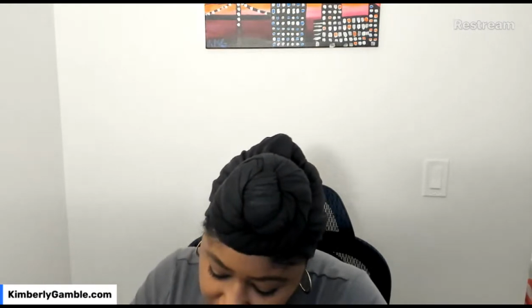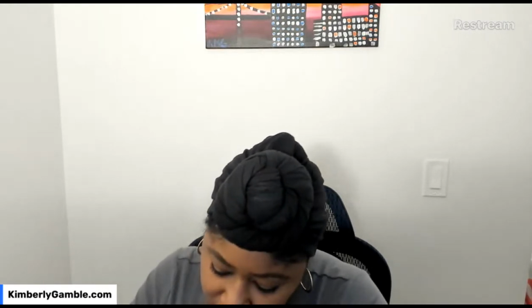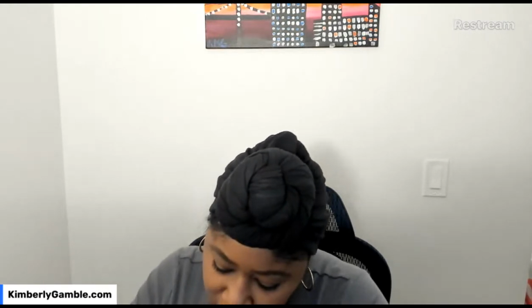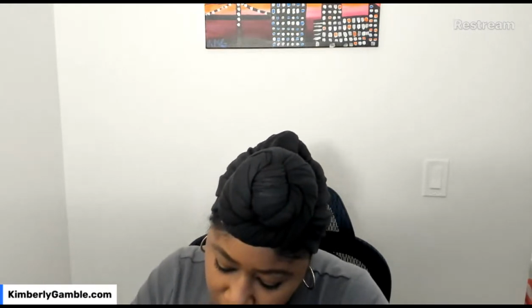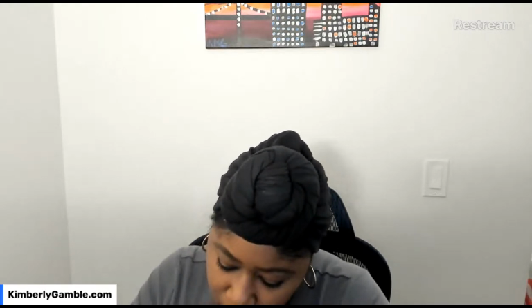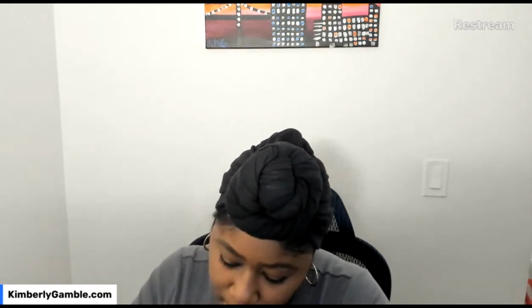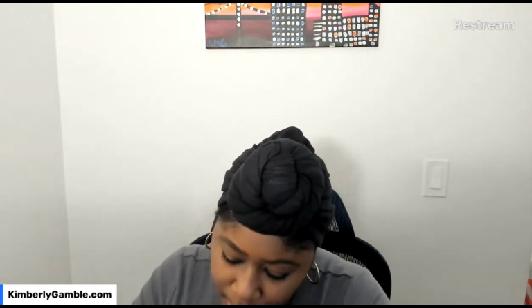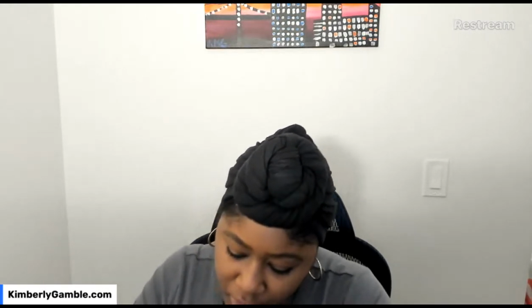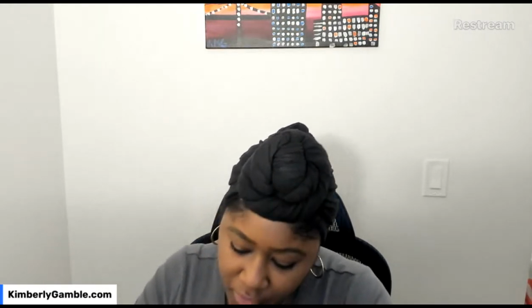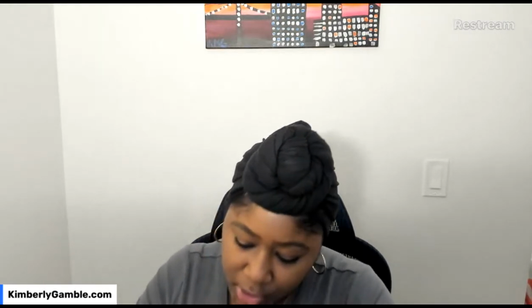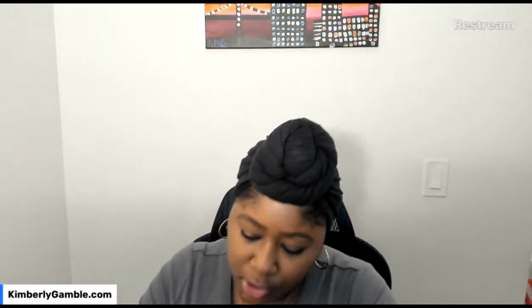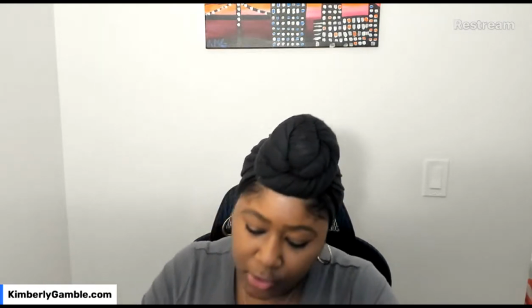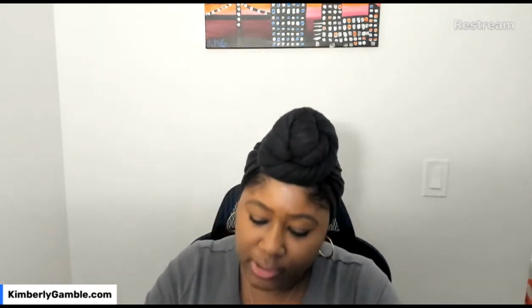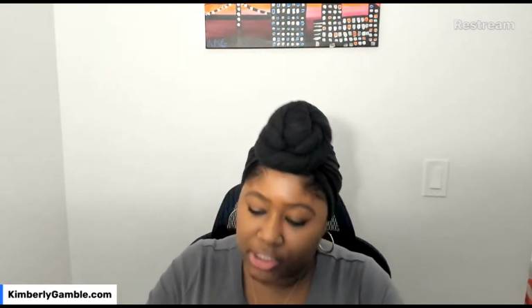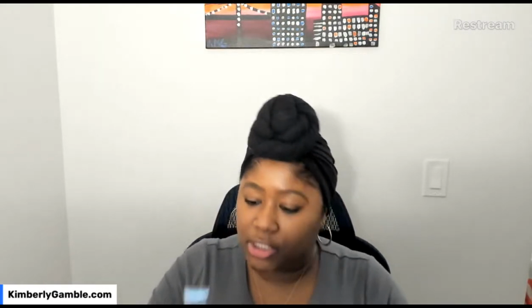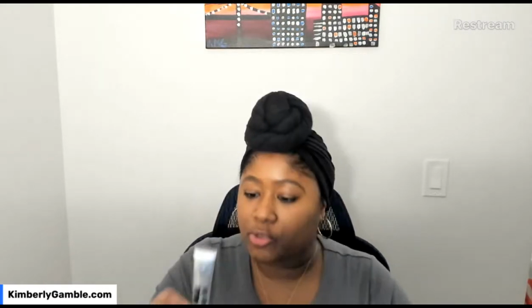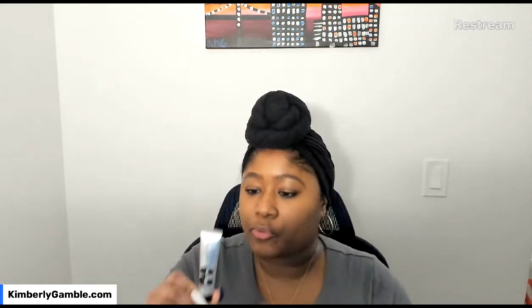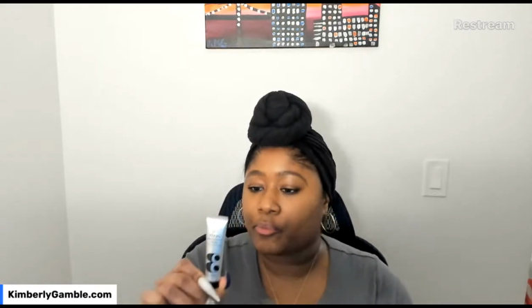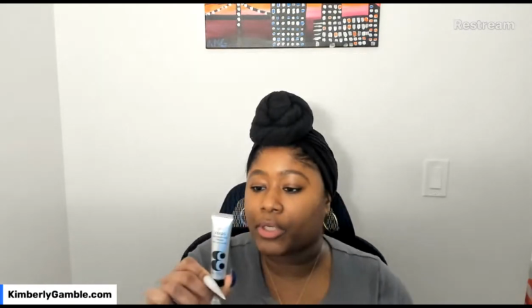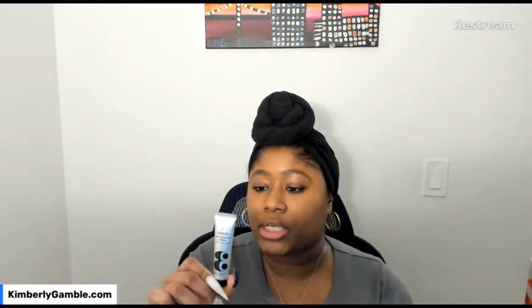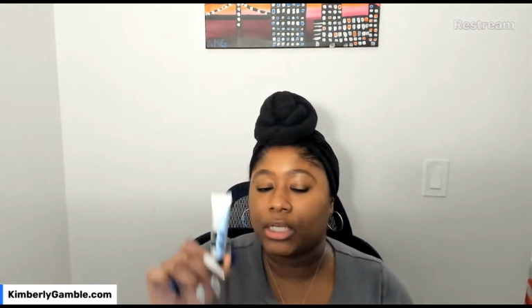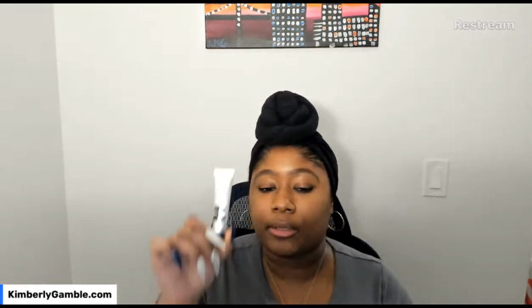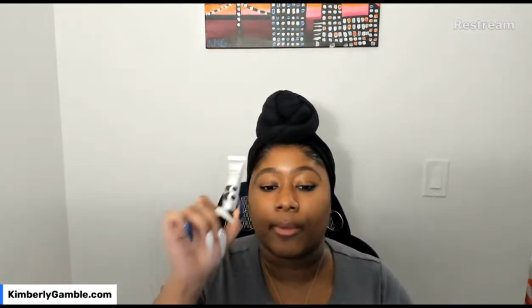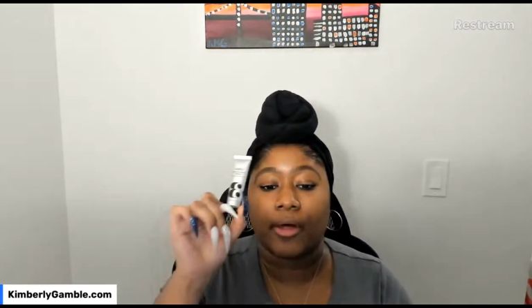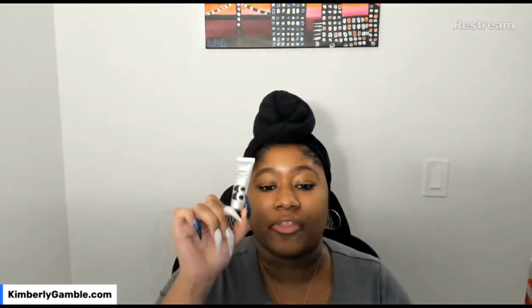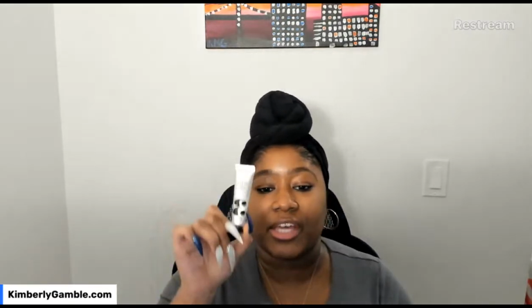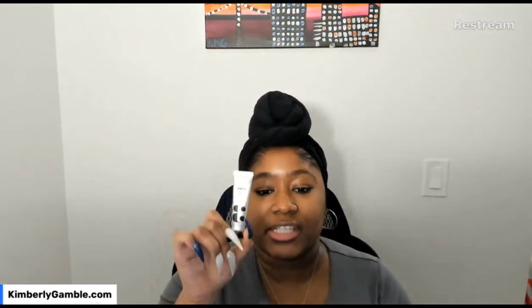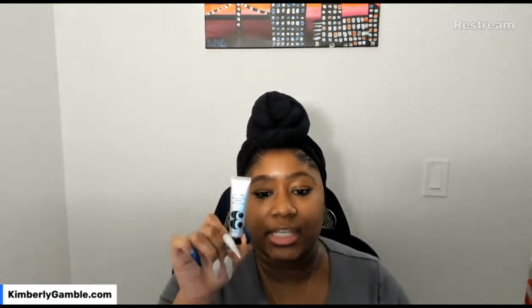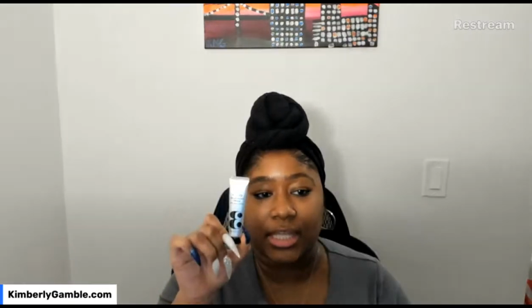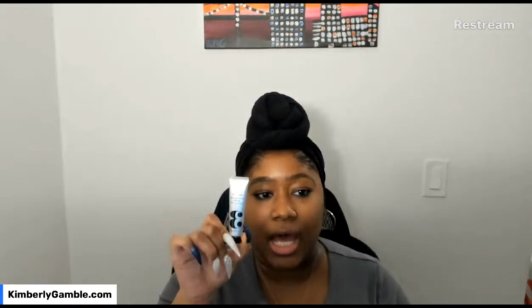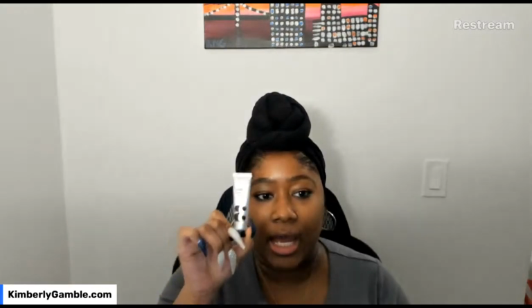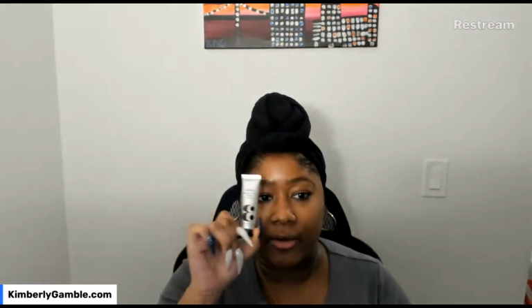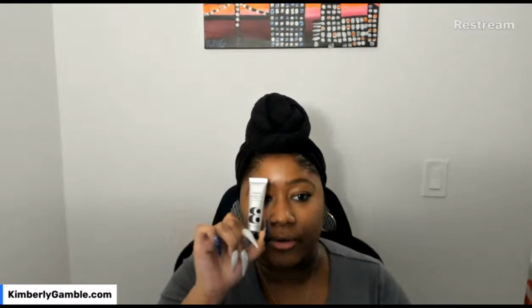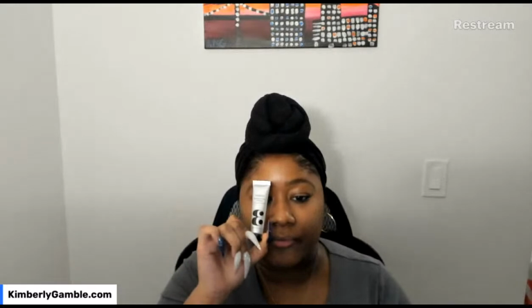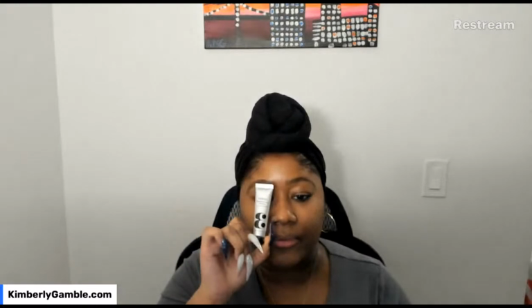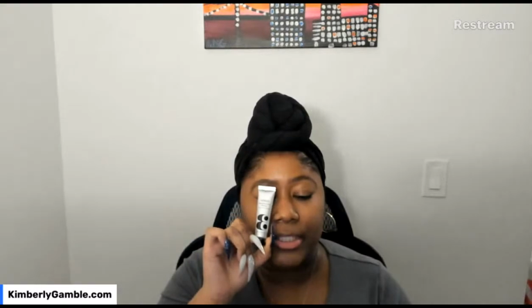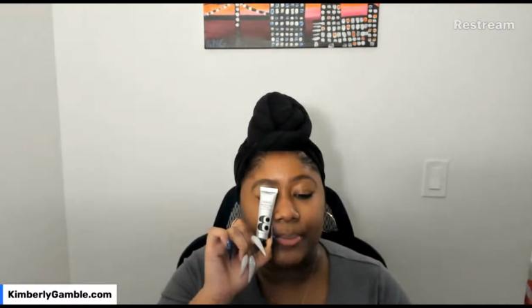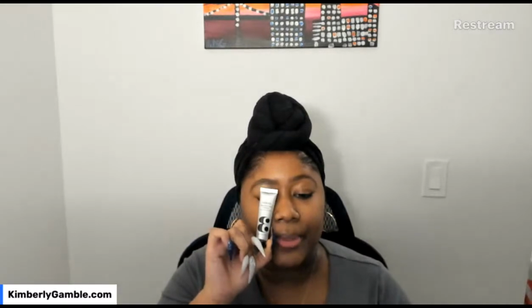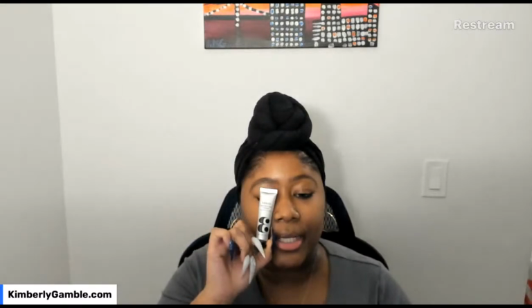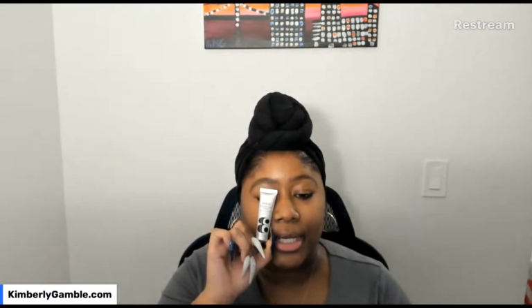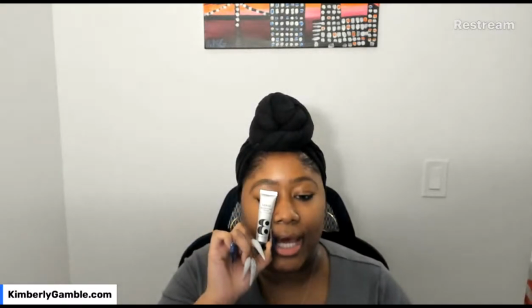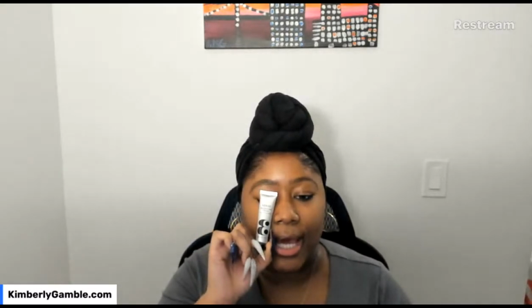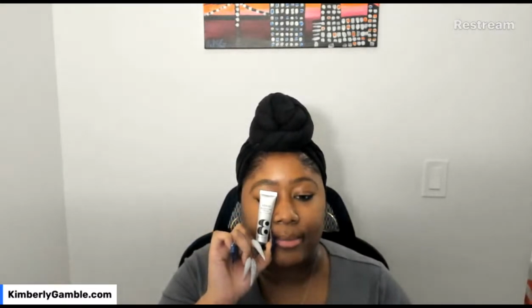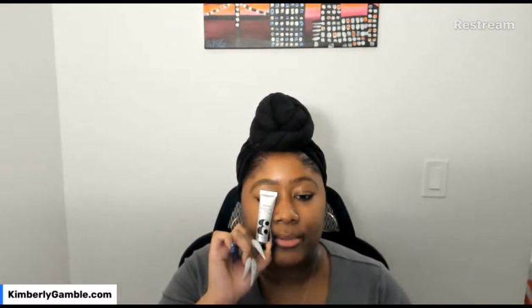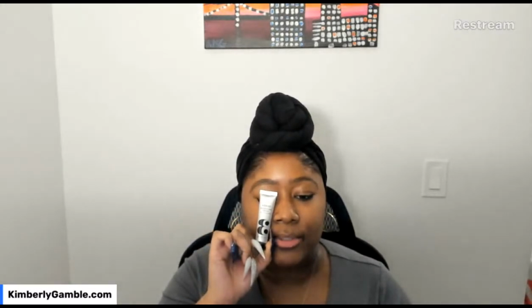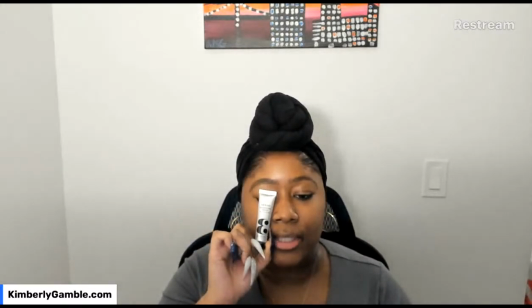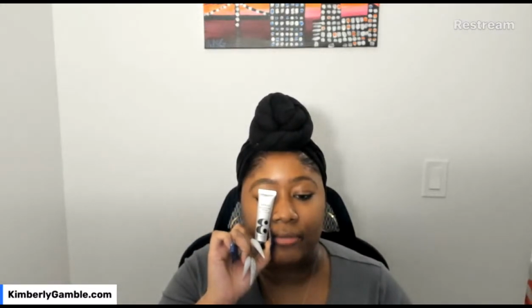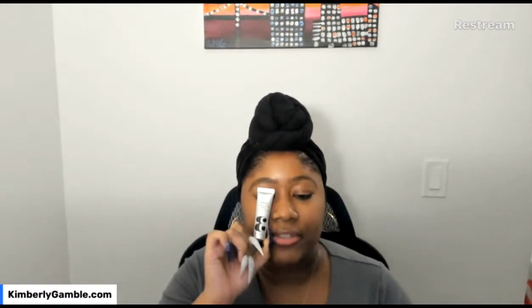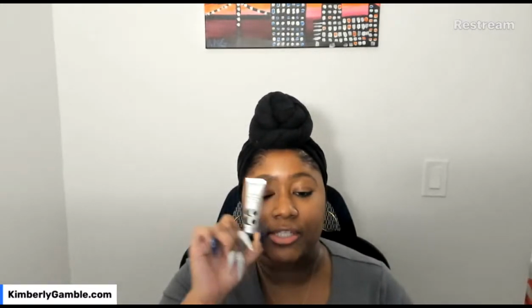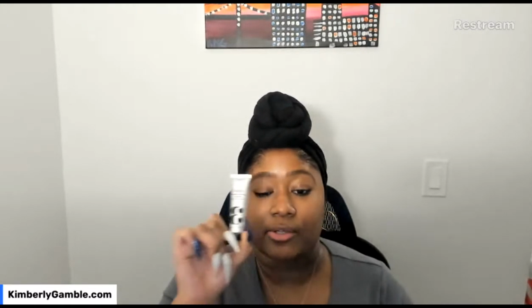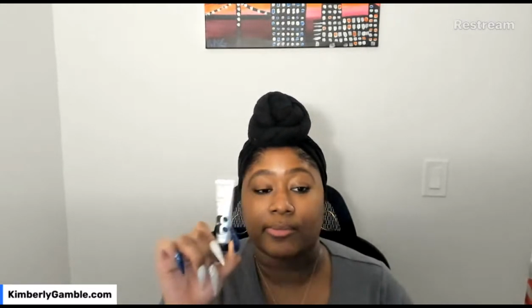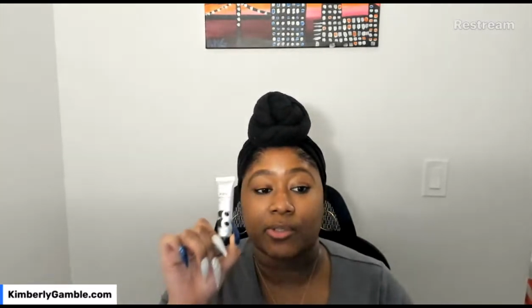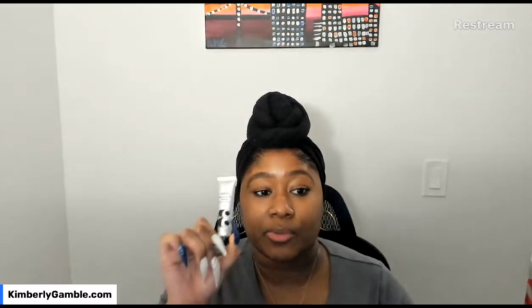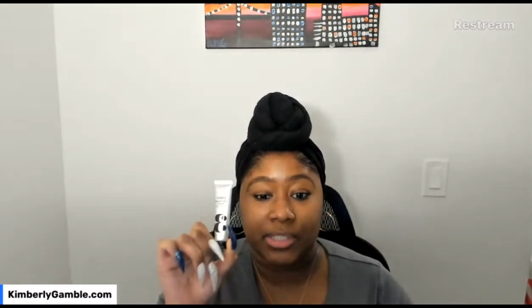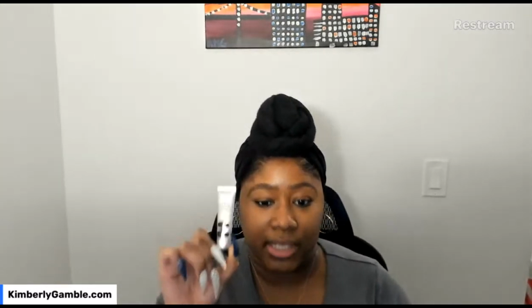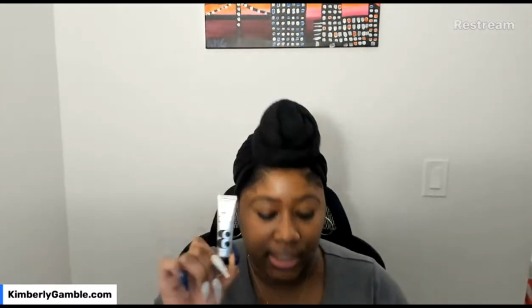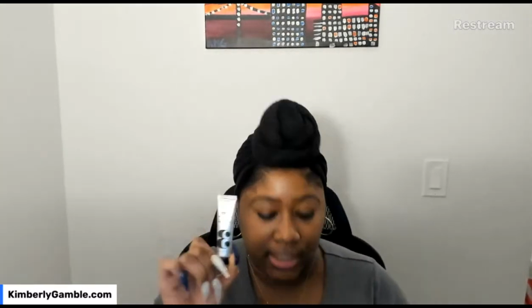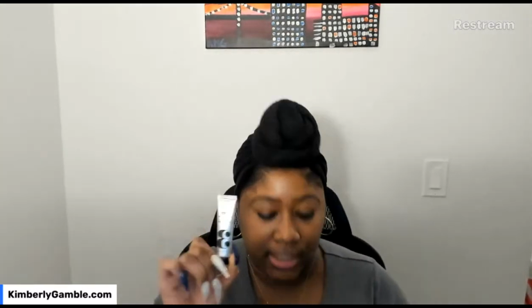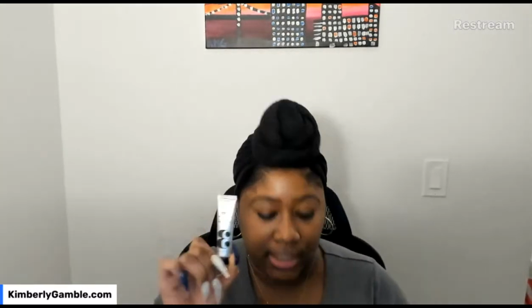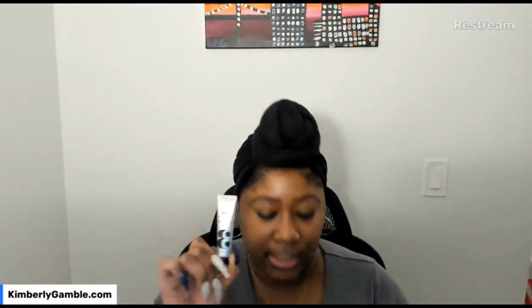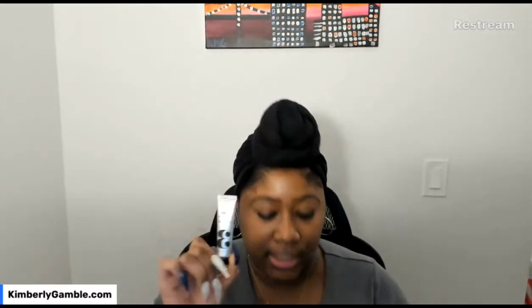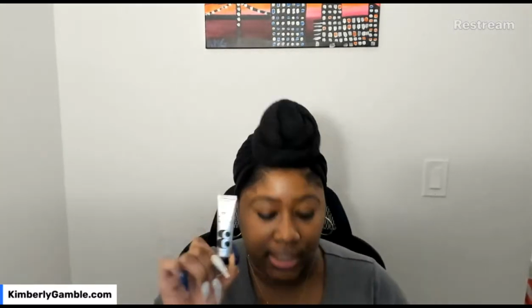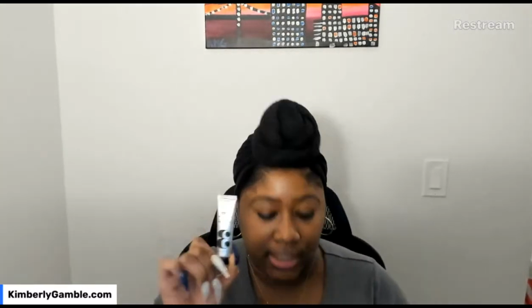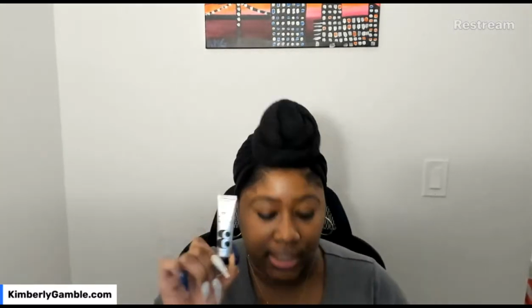Verso Number Three Nourishing Cream! They sent the eye cream from this brand and I absolutely loved it, so I'm so excited to try this.